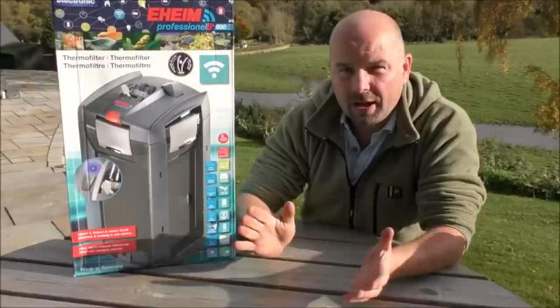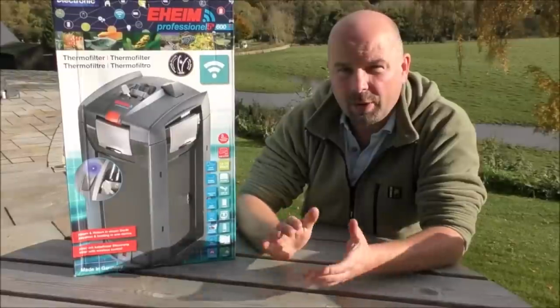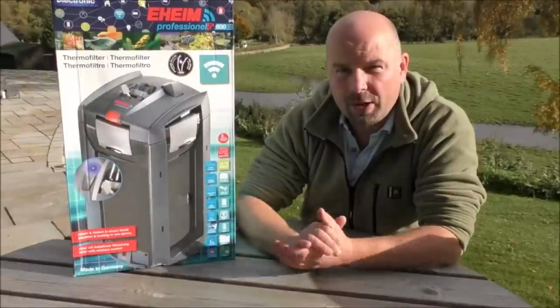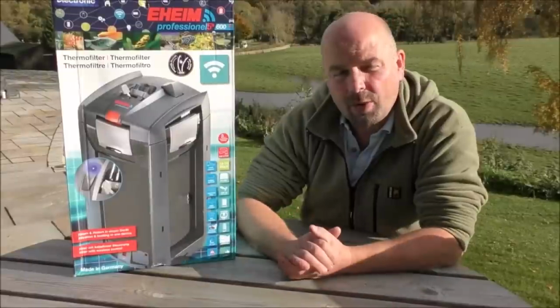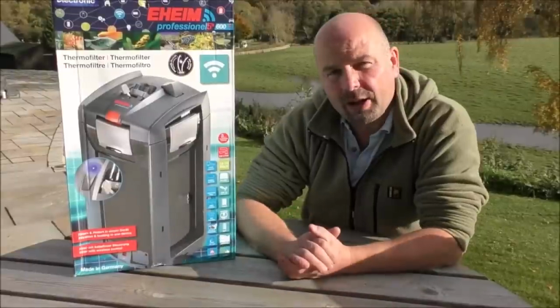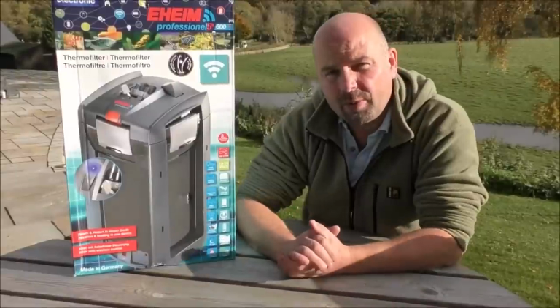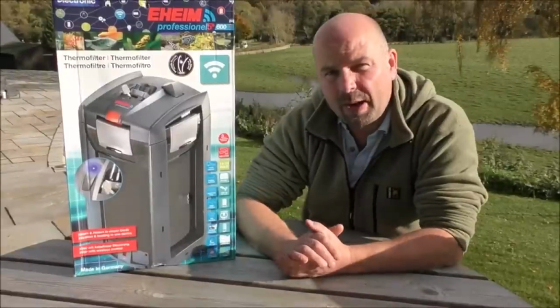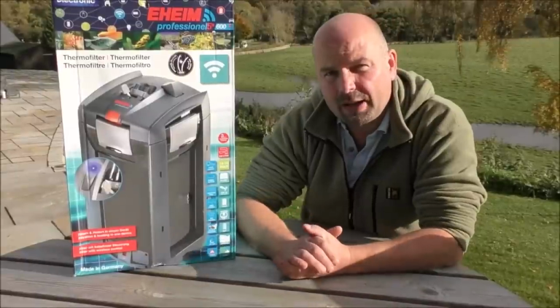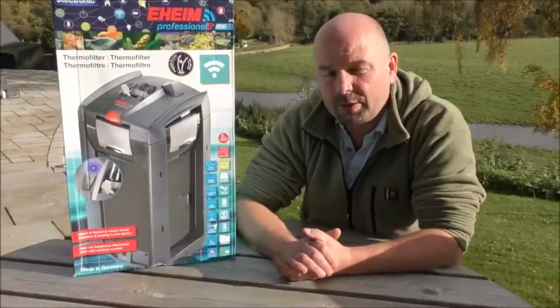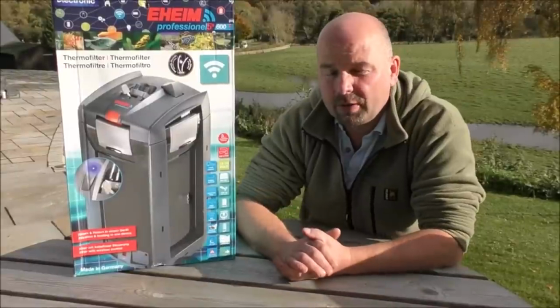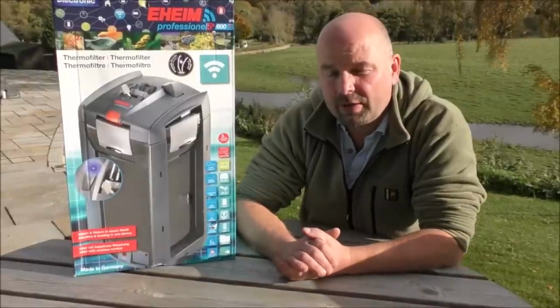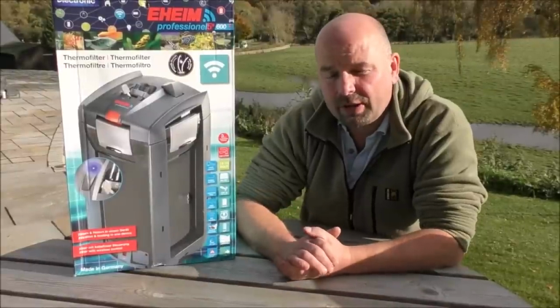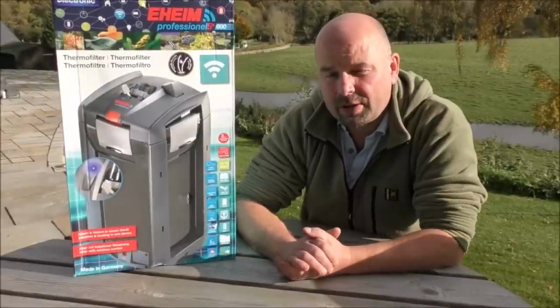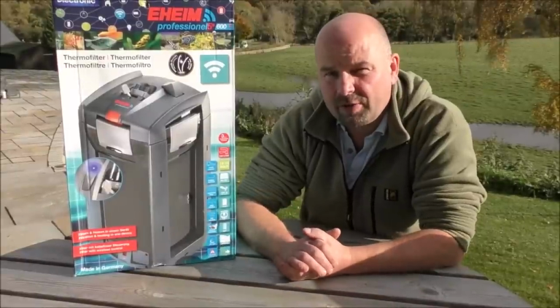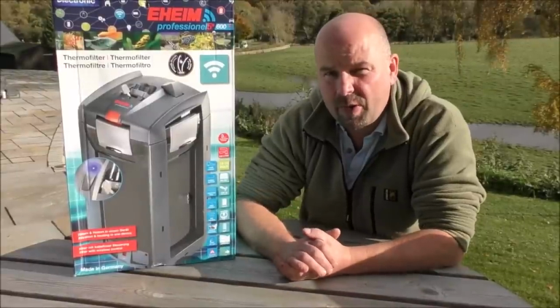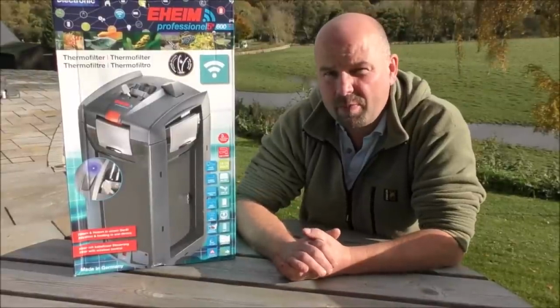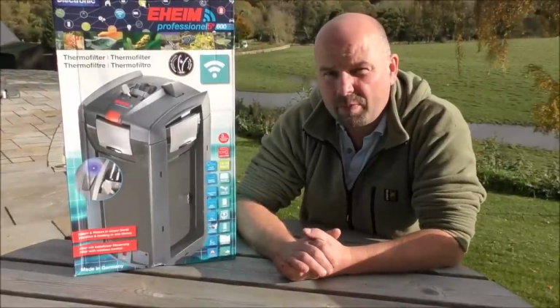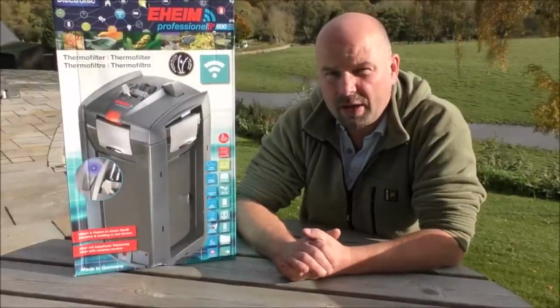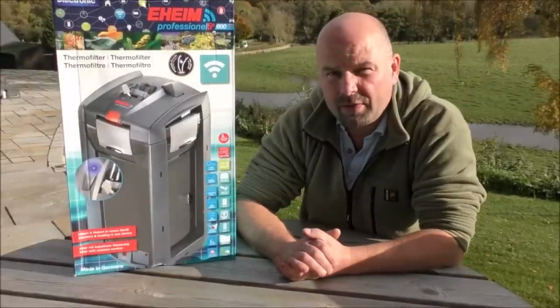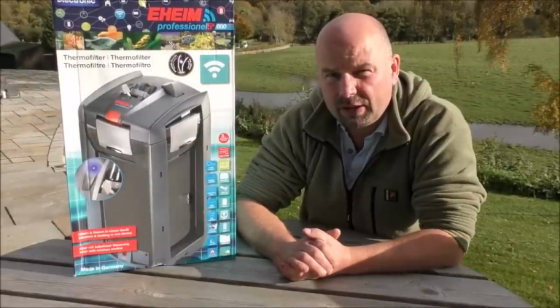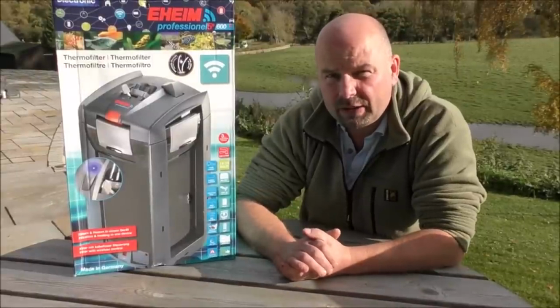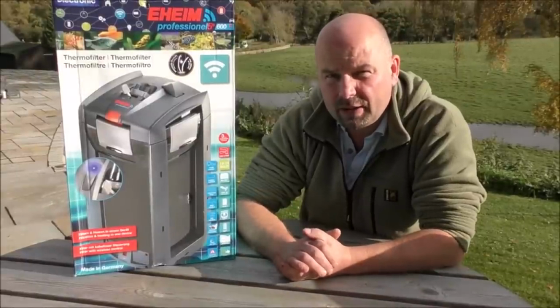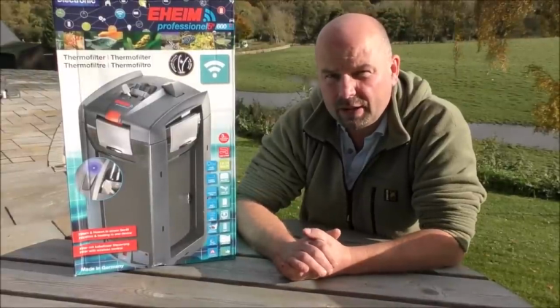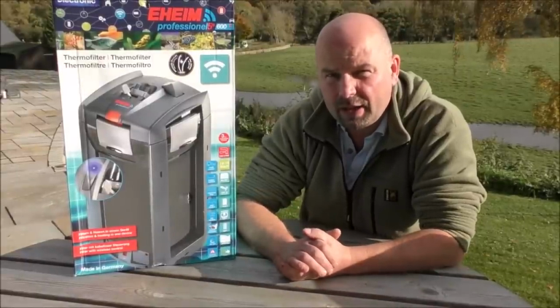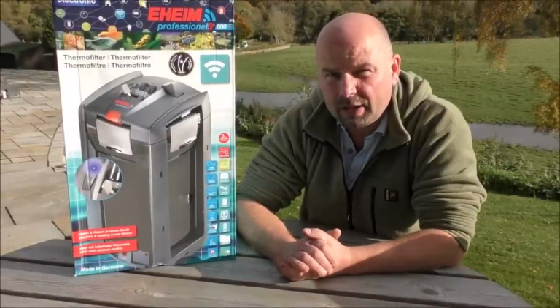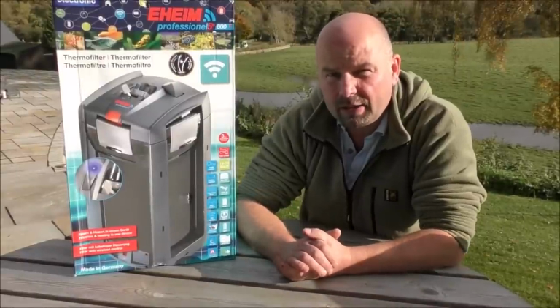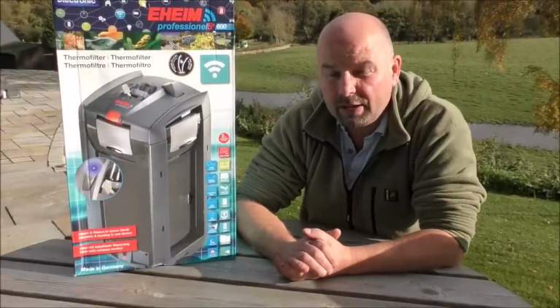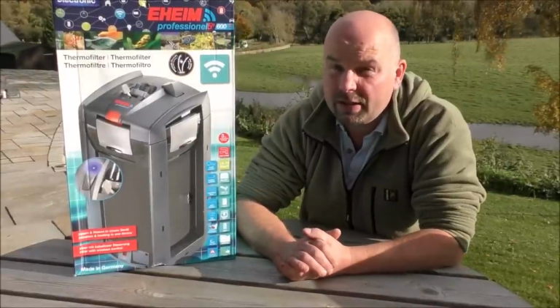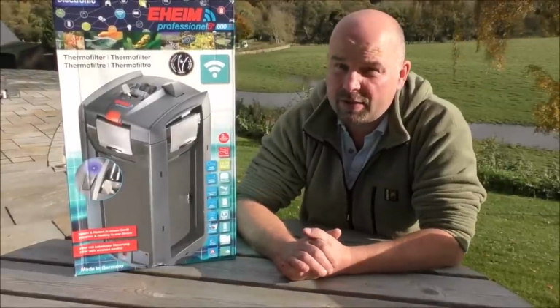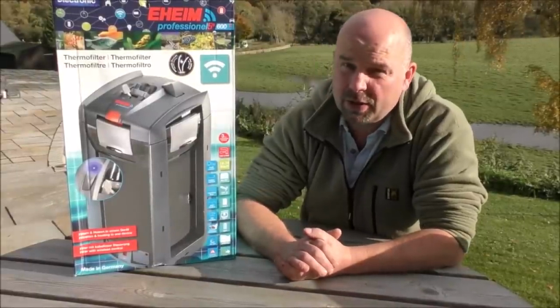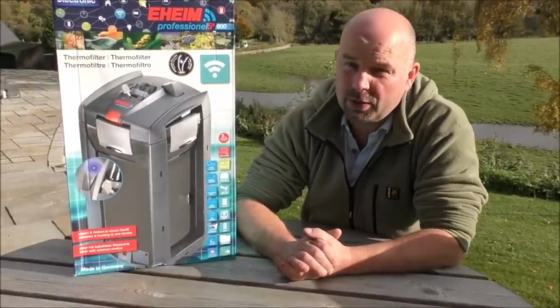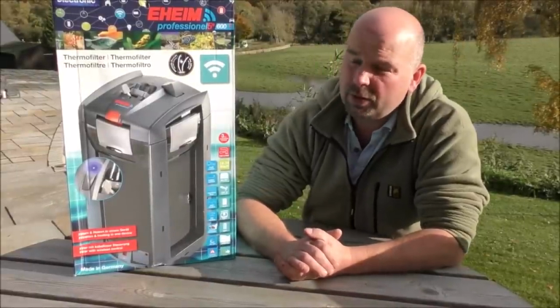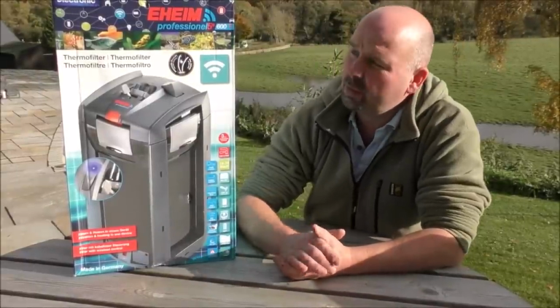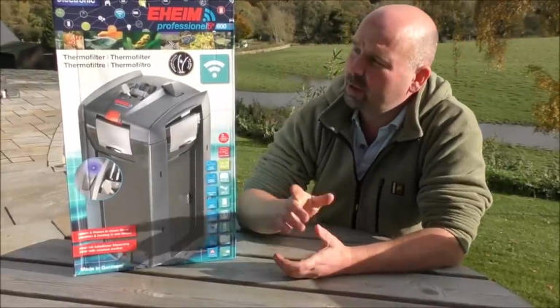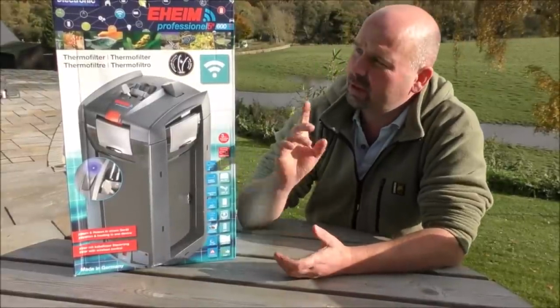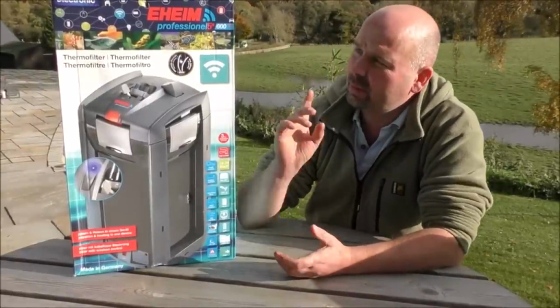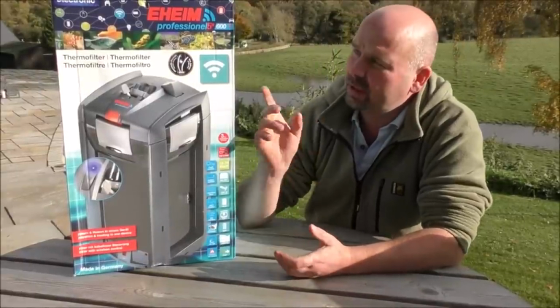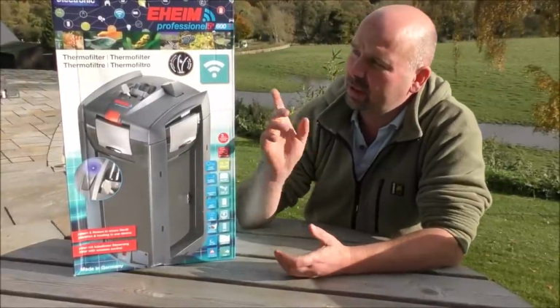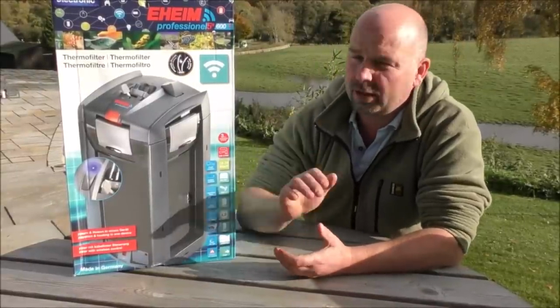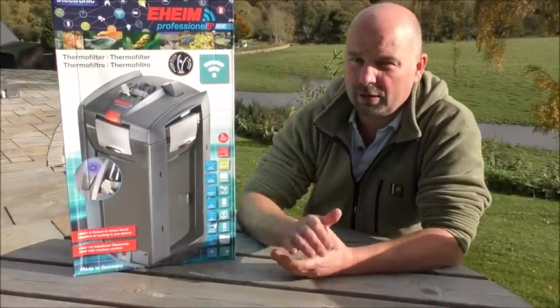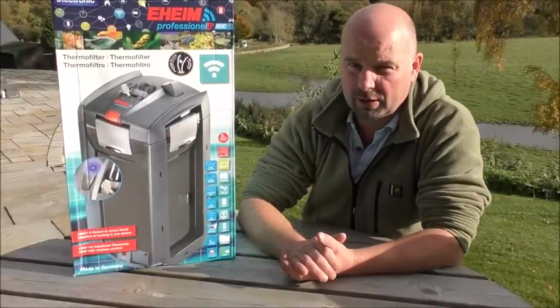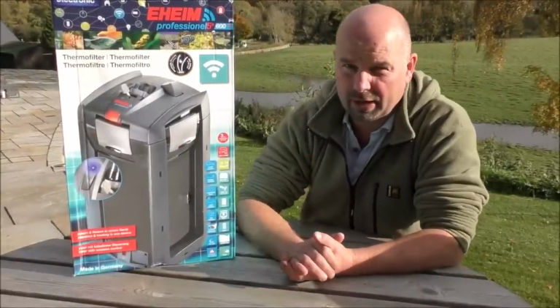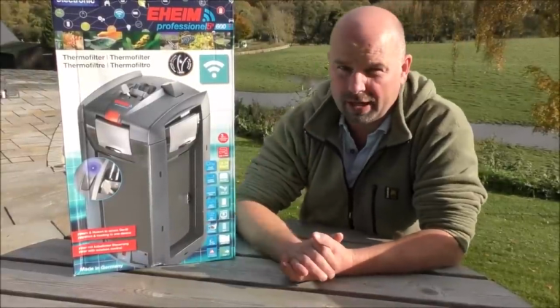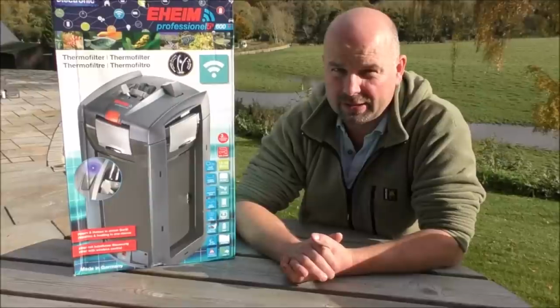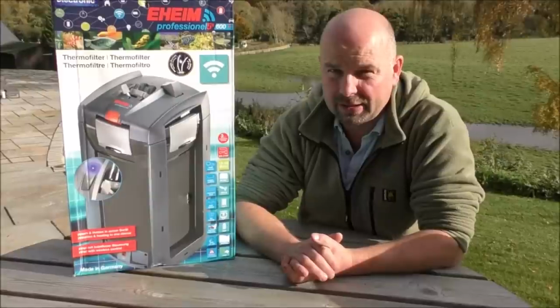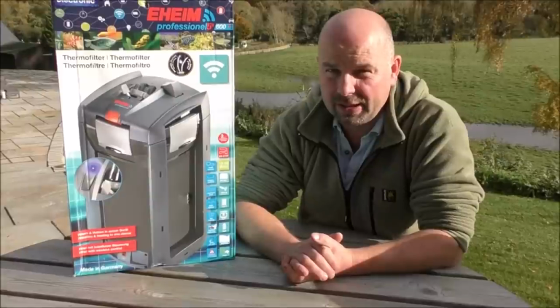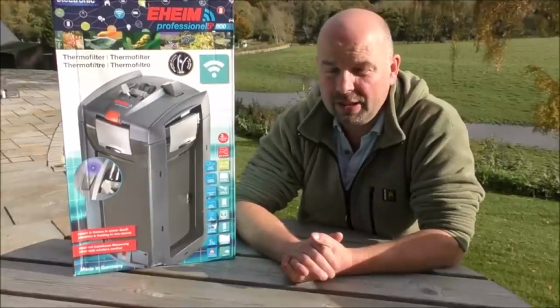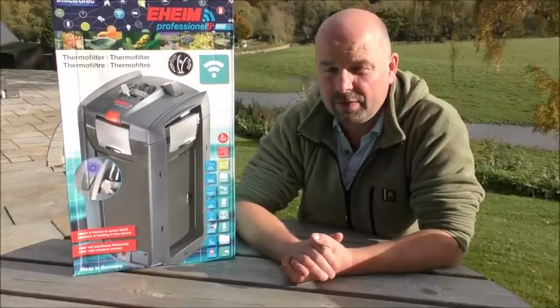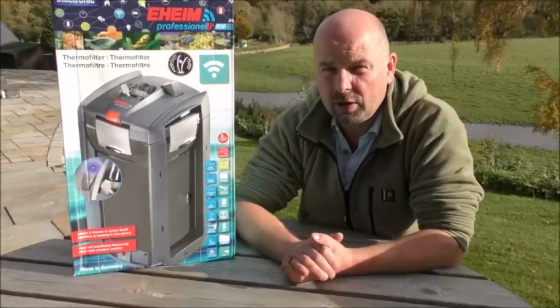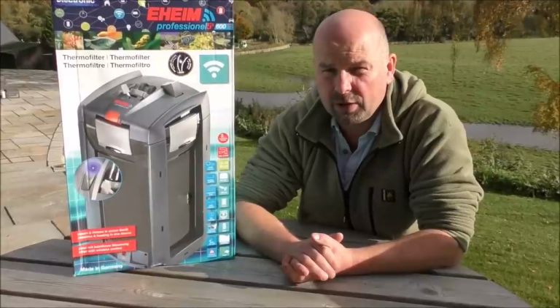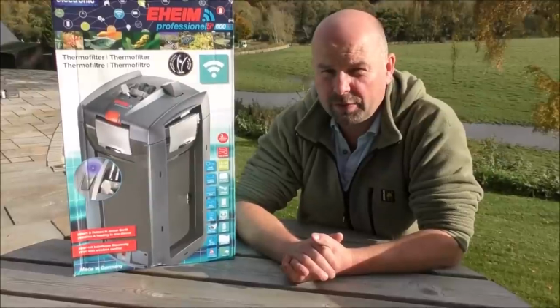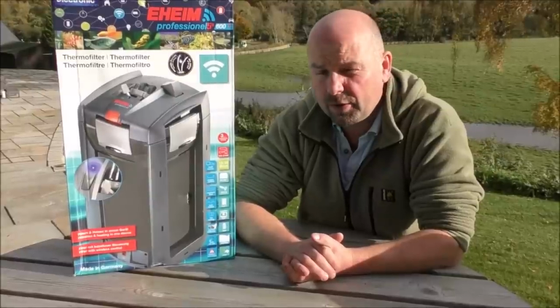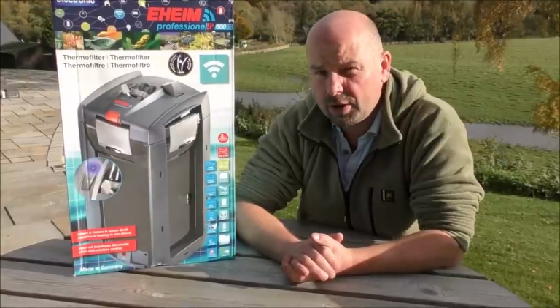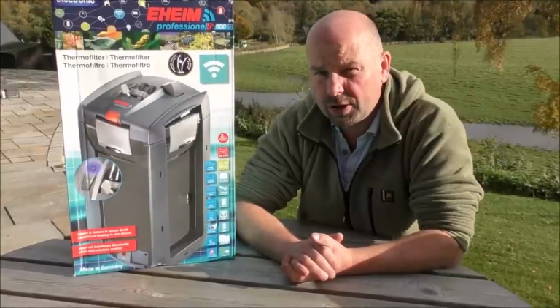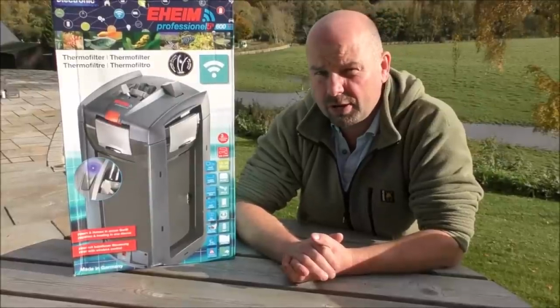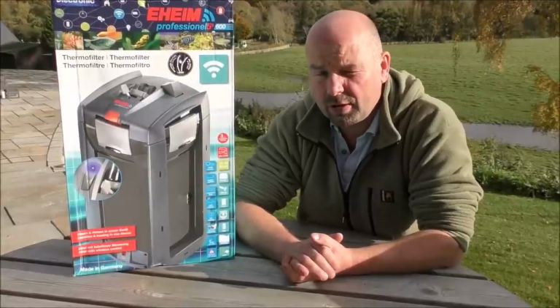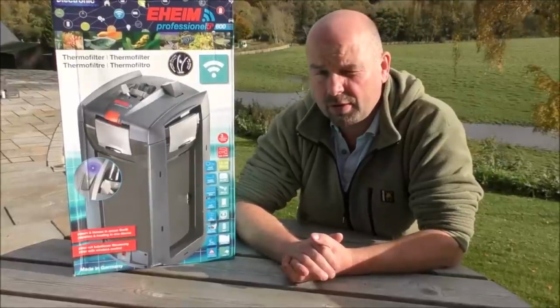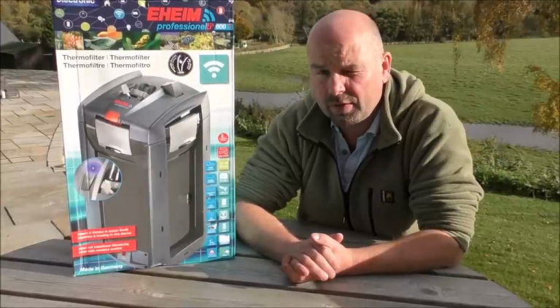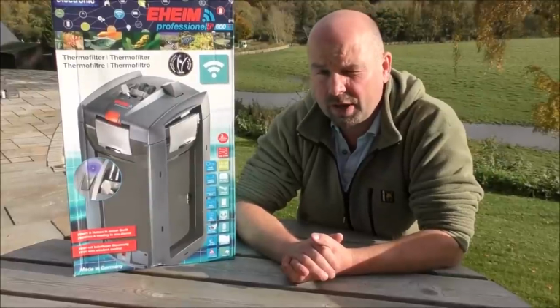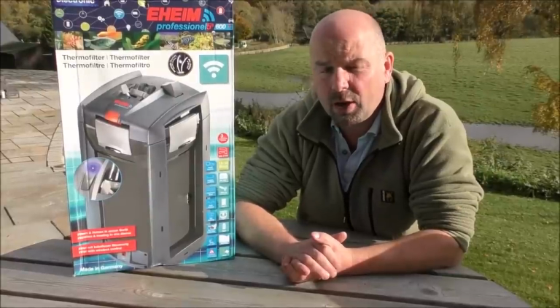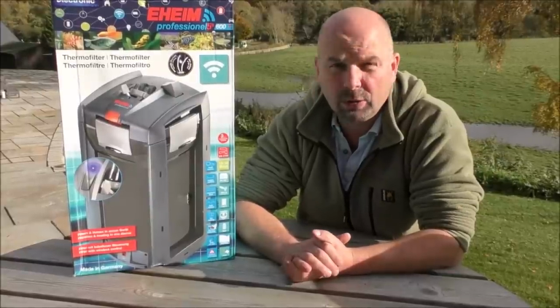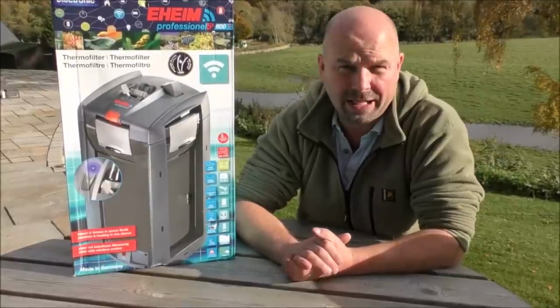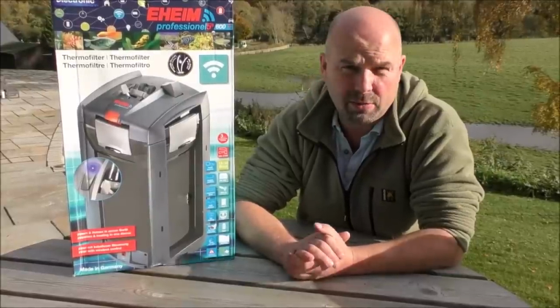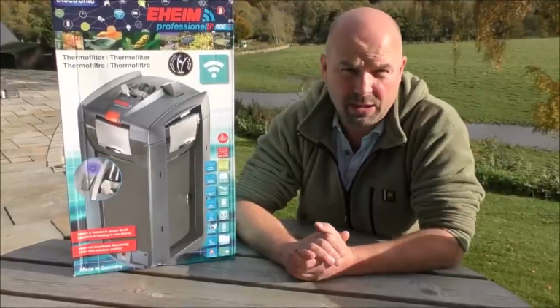Hello there, welcome back to another edition of Pimp My Filter, and in this video we're going to be taking a look at an evolved version of the Old Enemy.